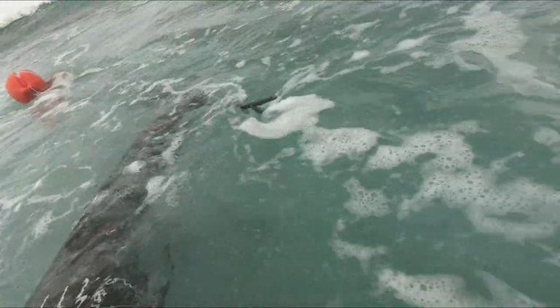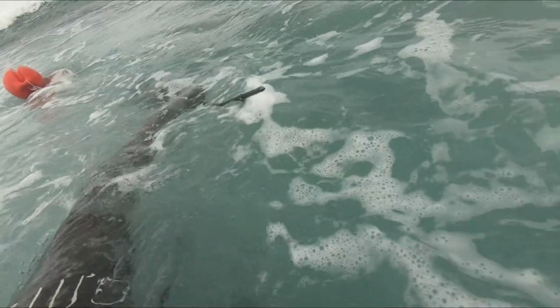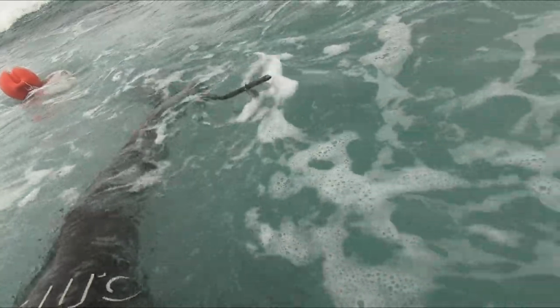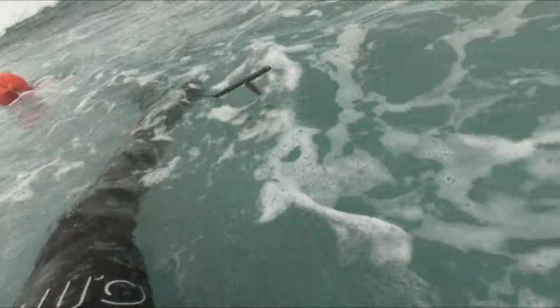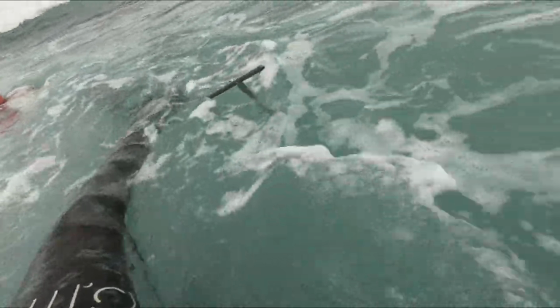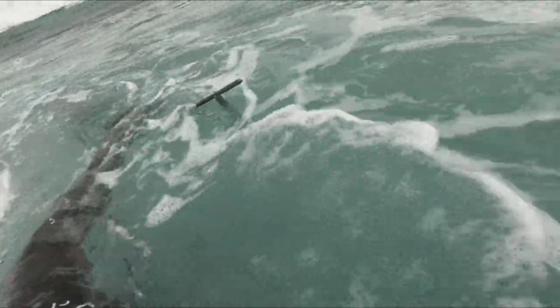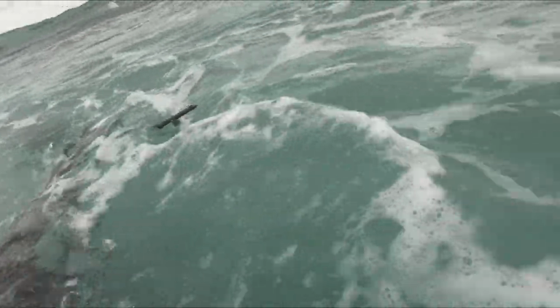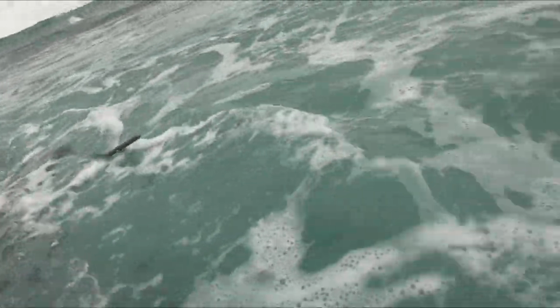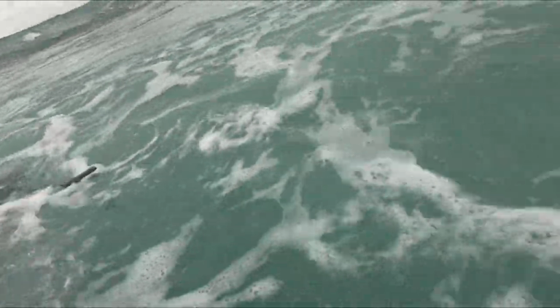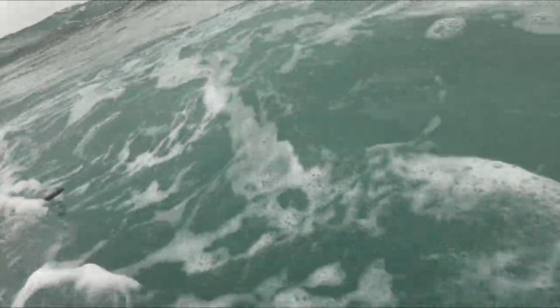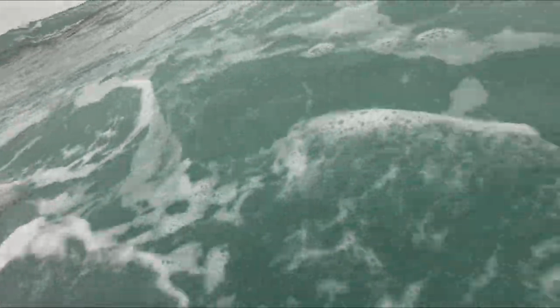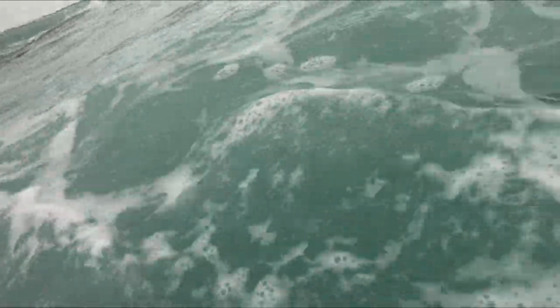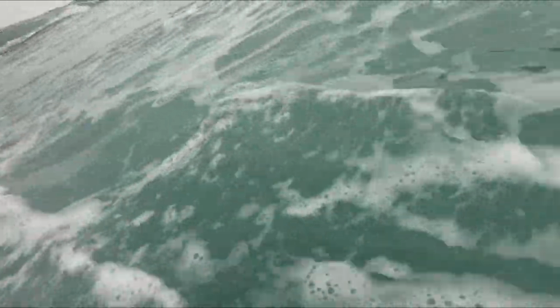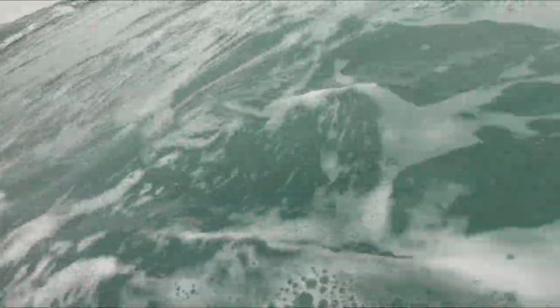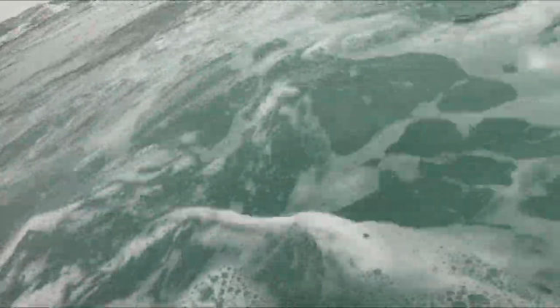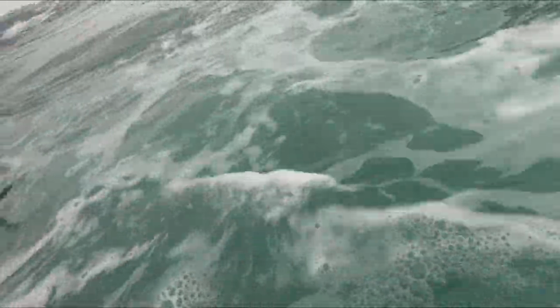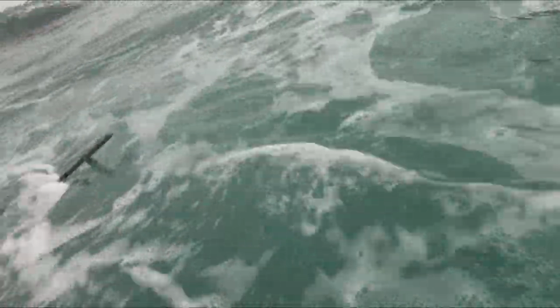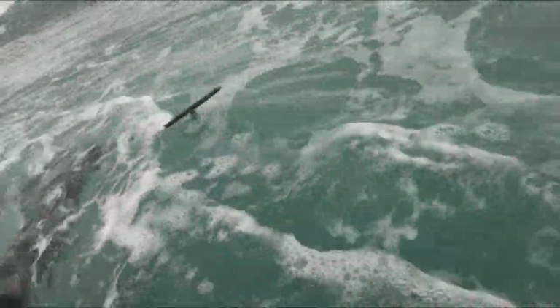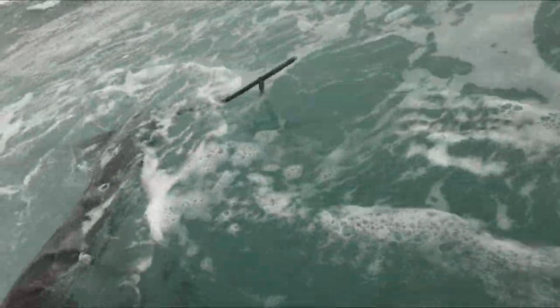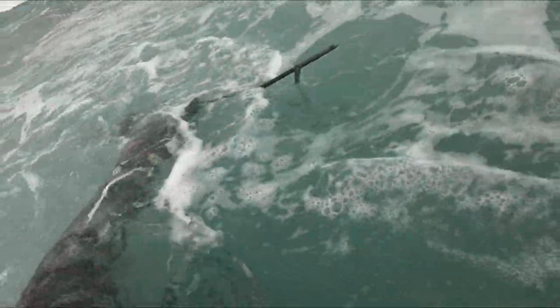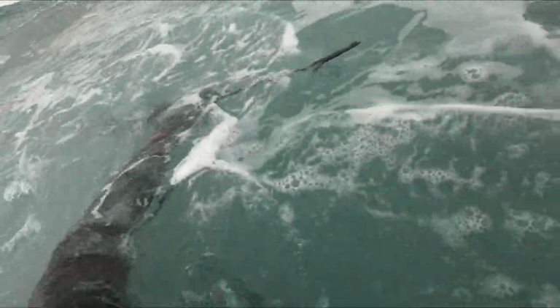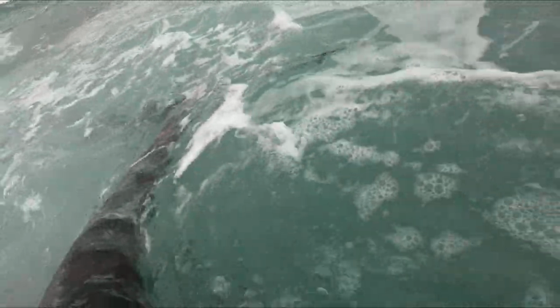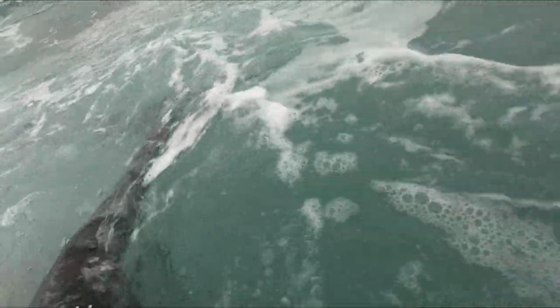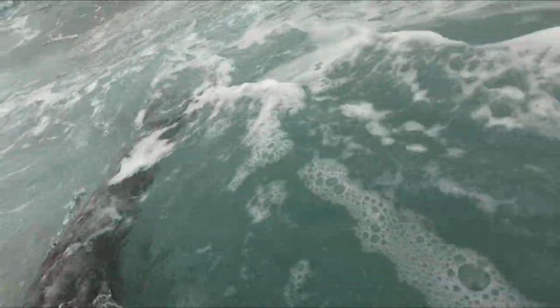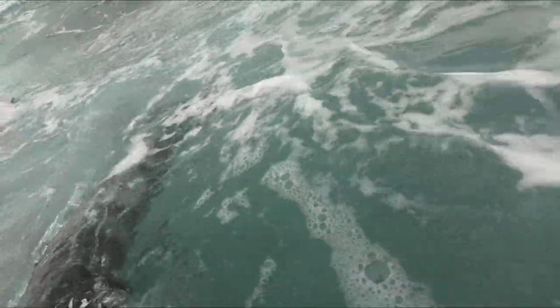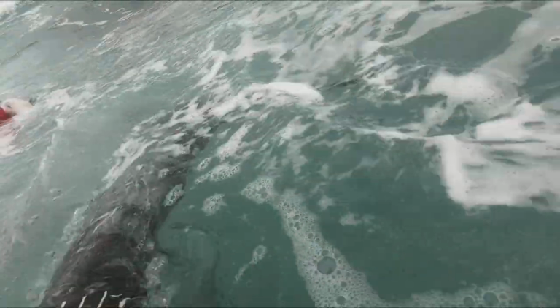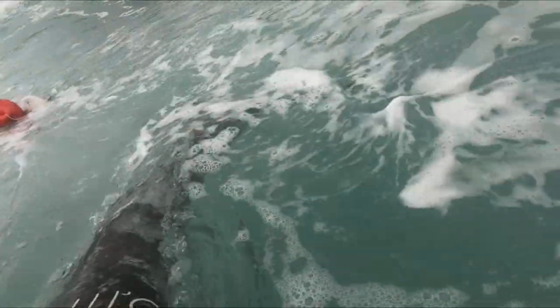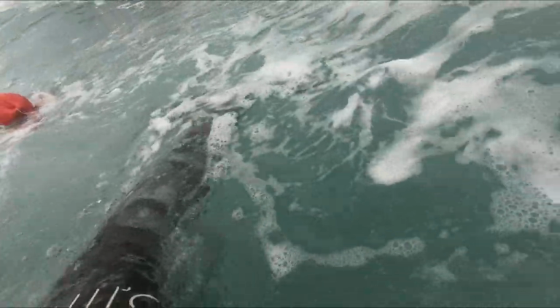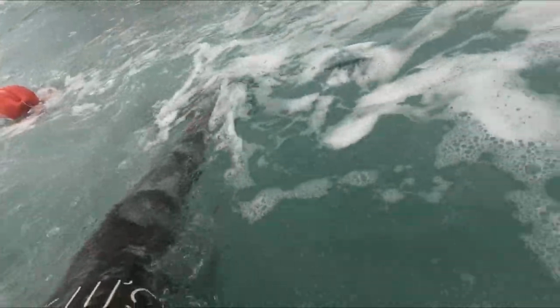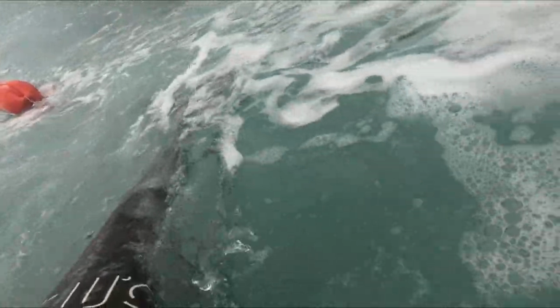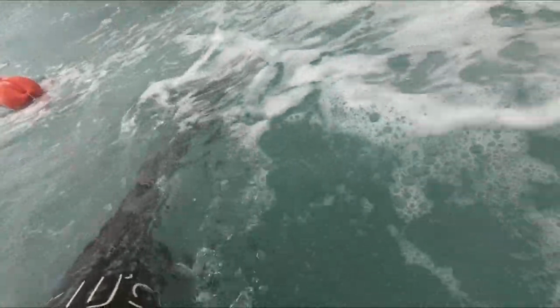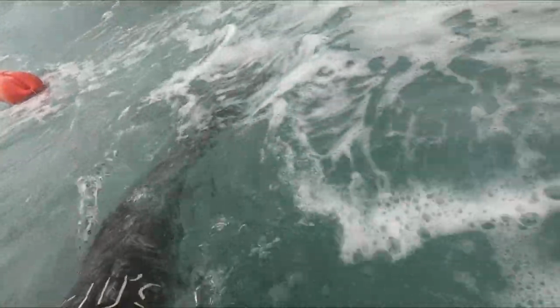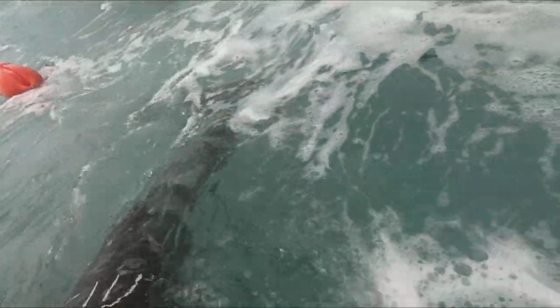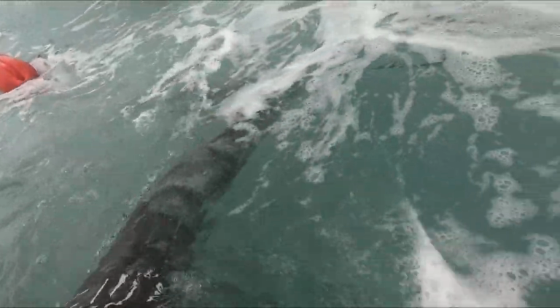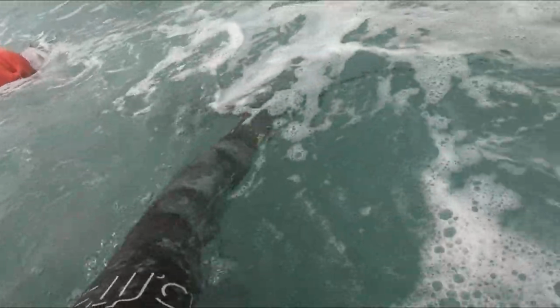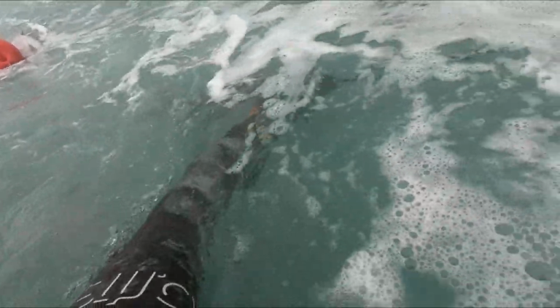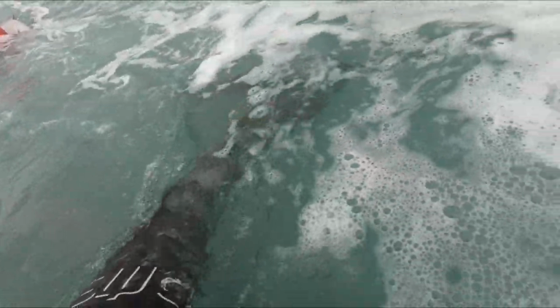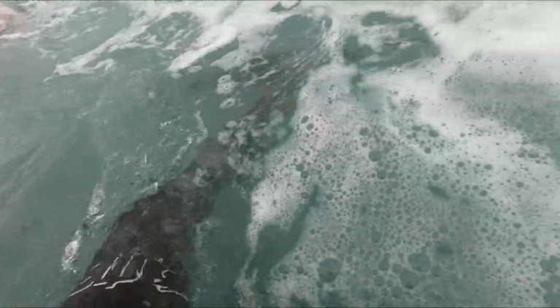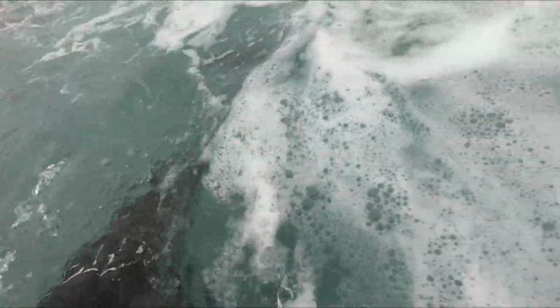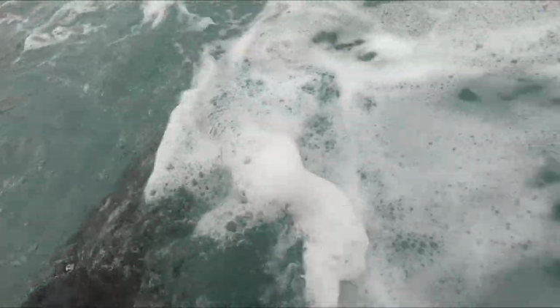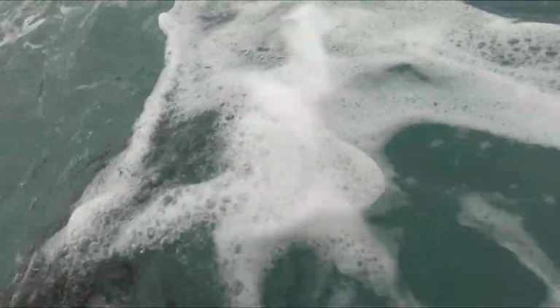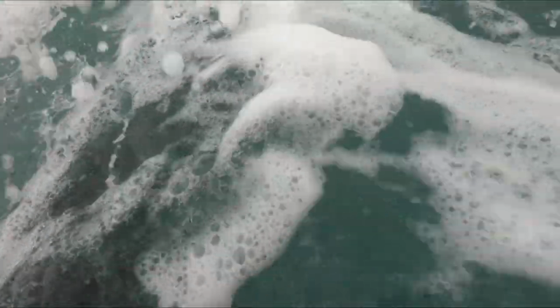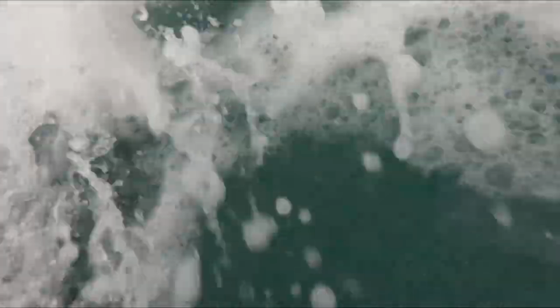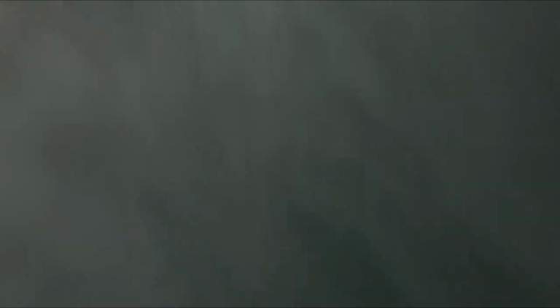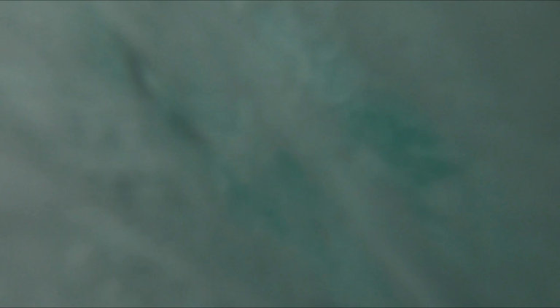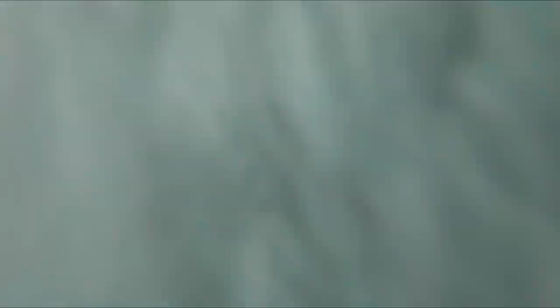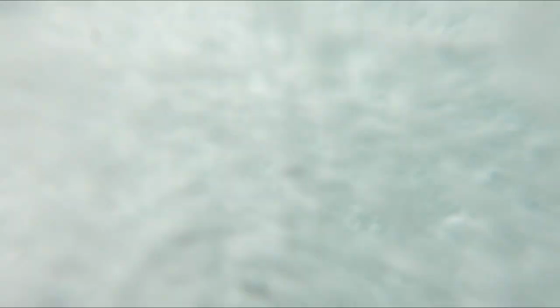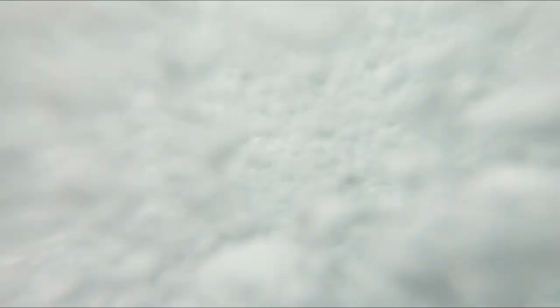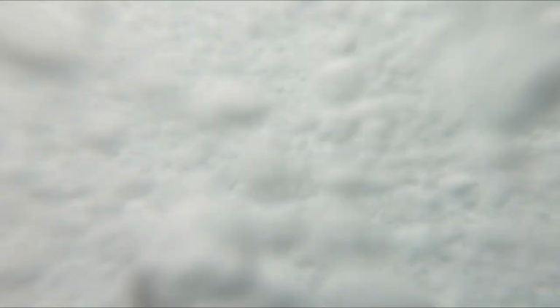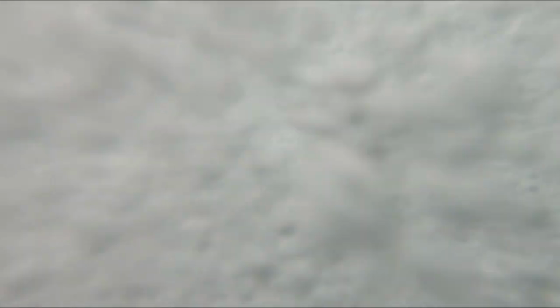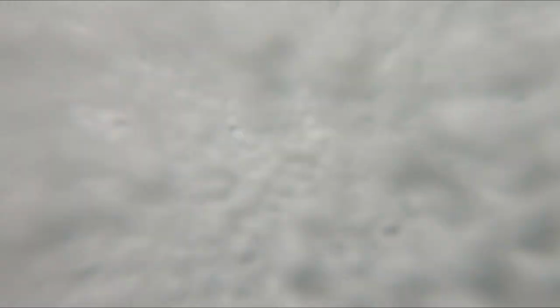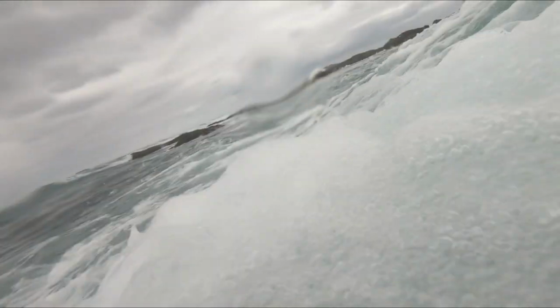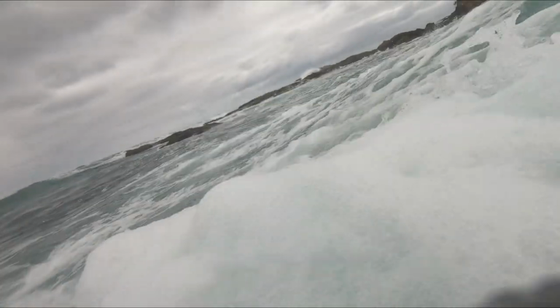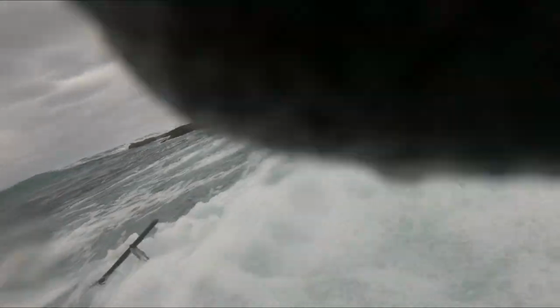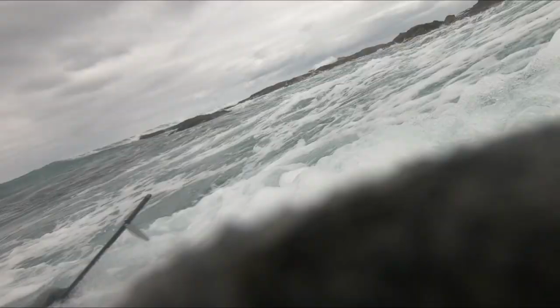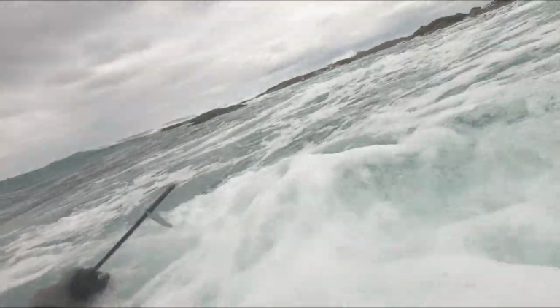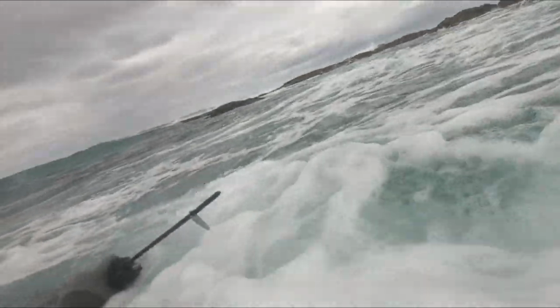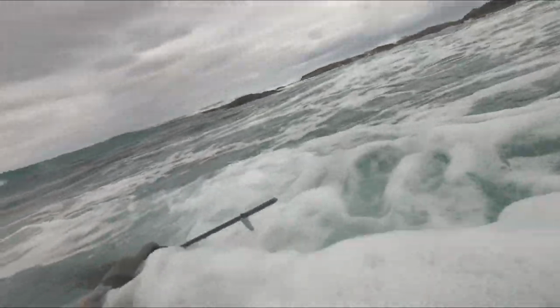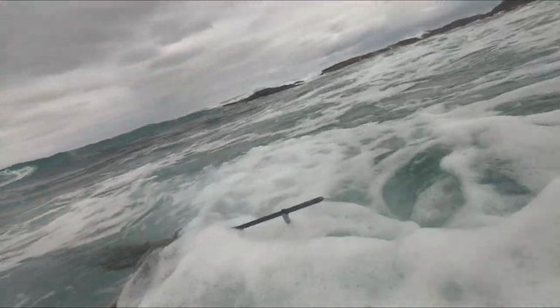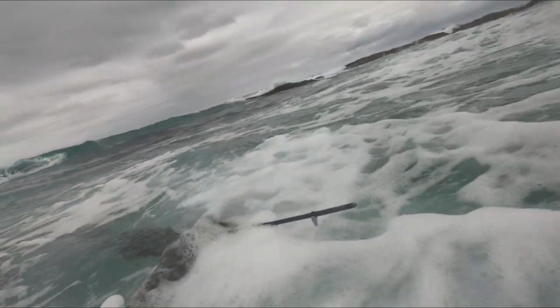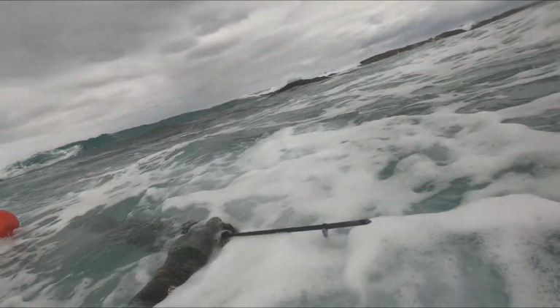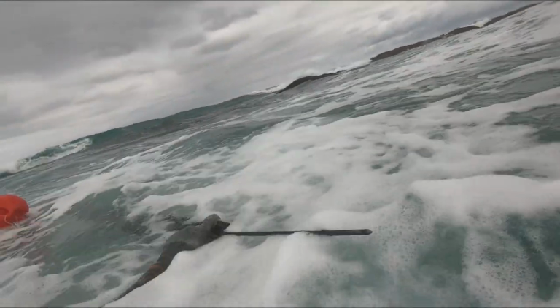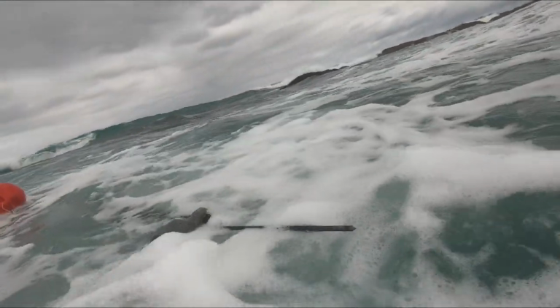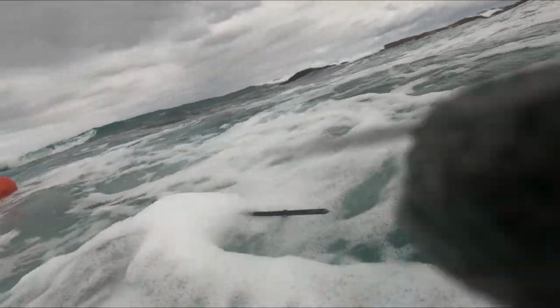As you can see, the swell is still pretty hectic on the way back in and I bounced my way over these shallow reefs to get back into shore.